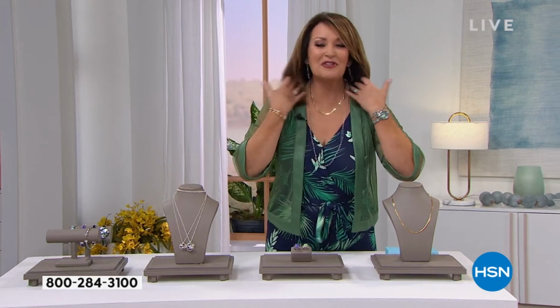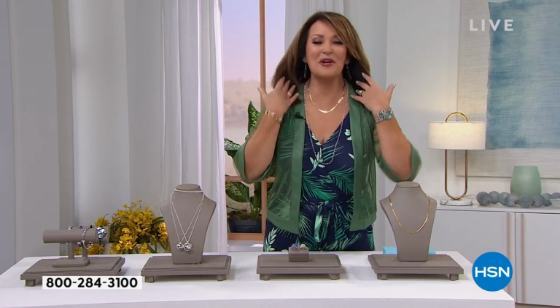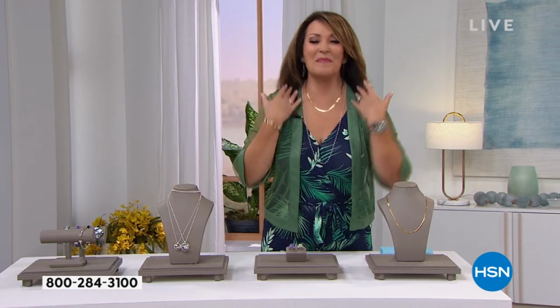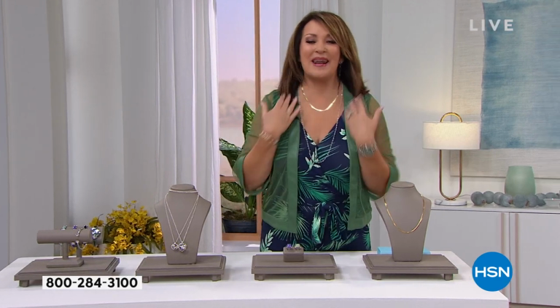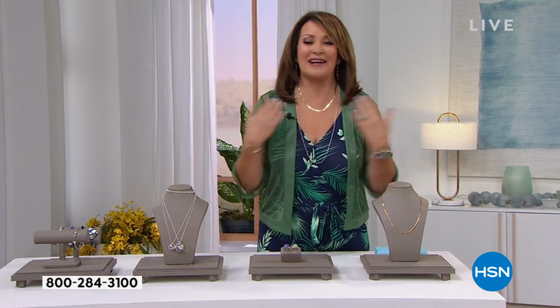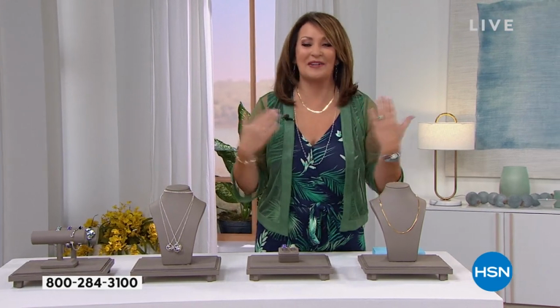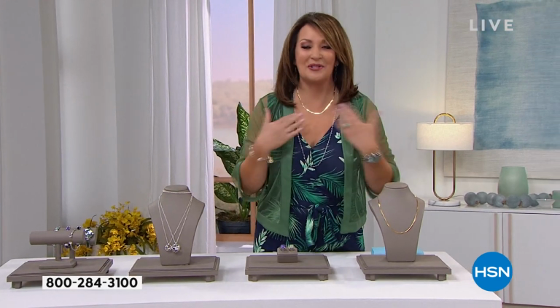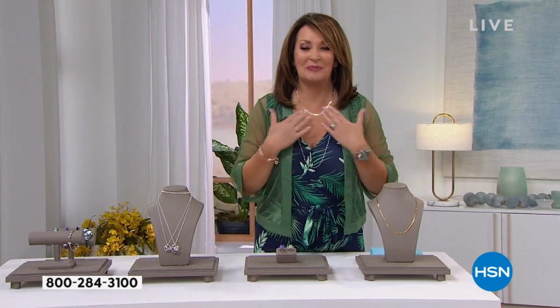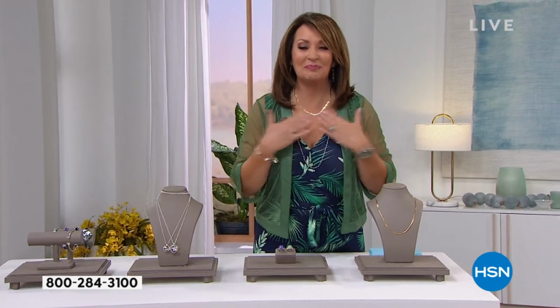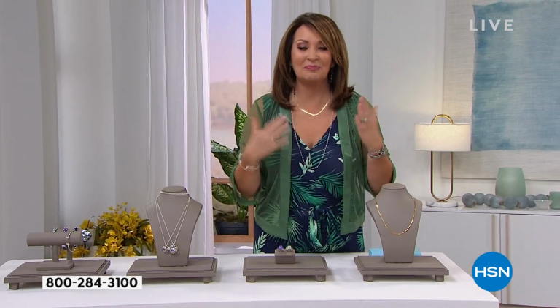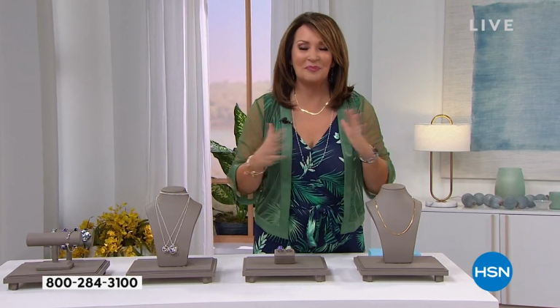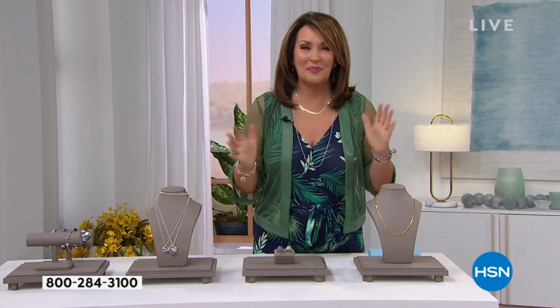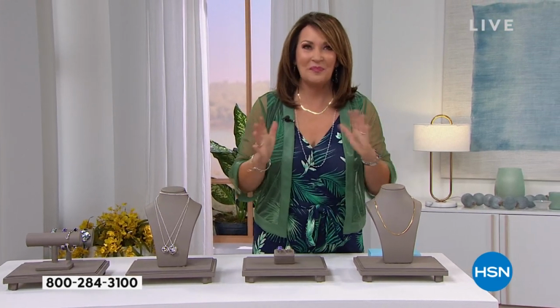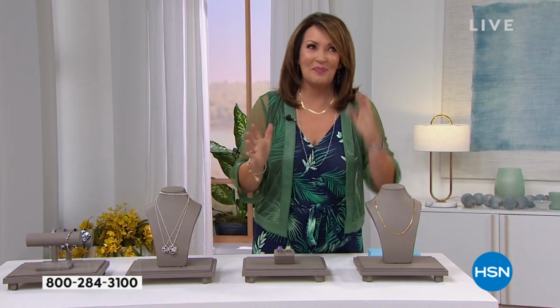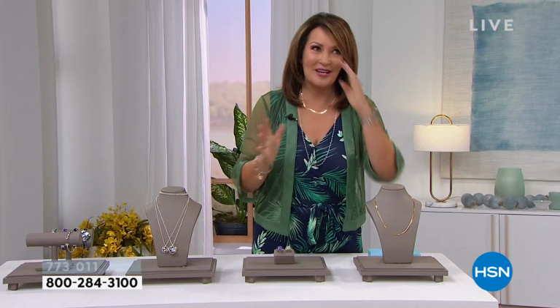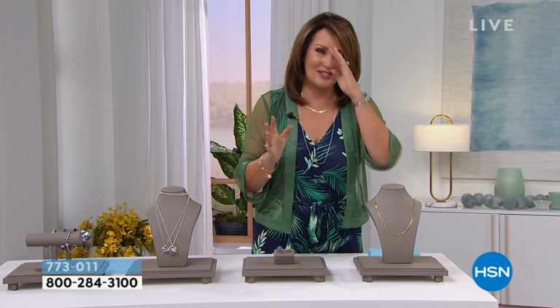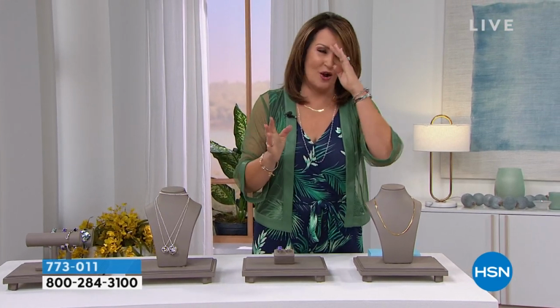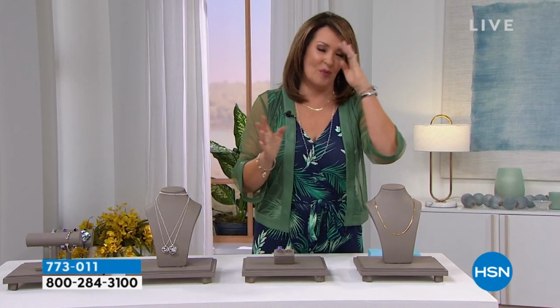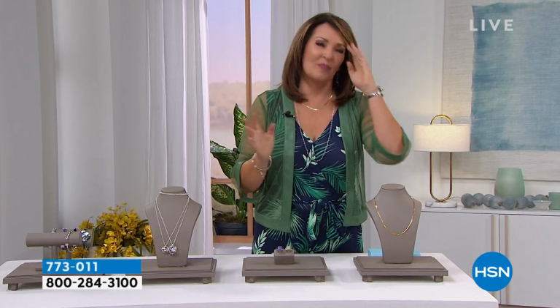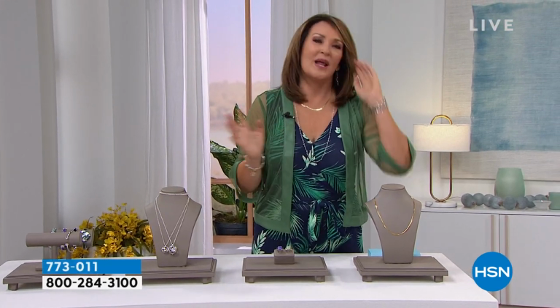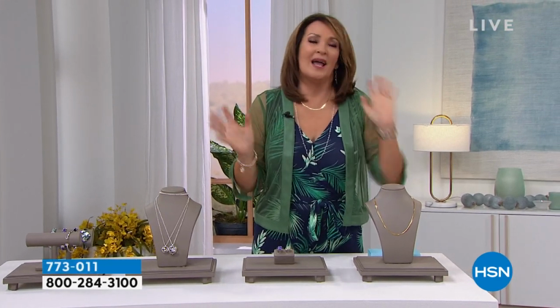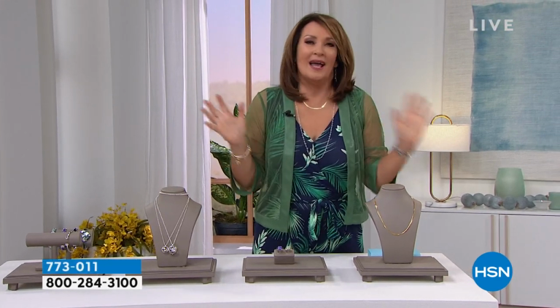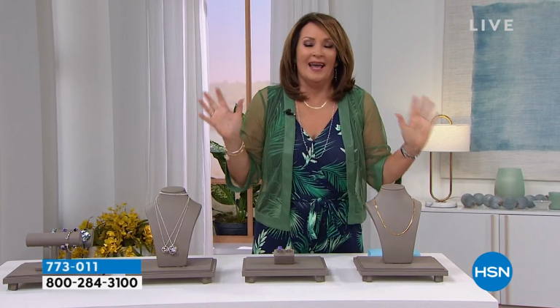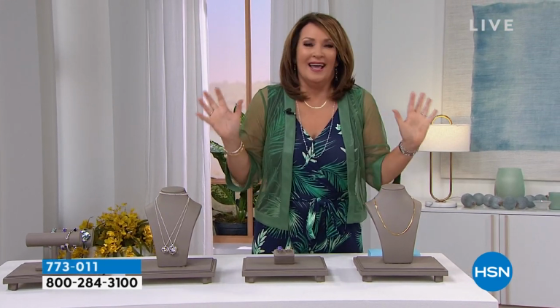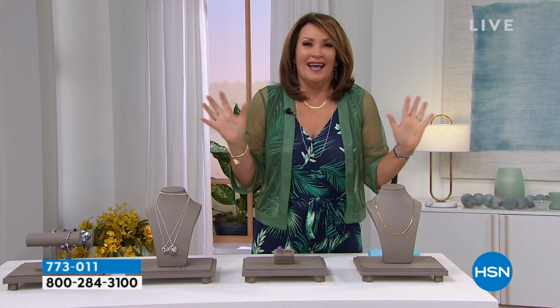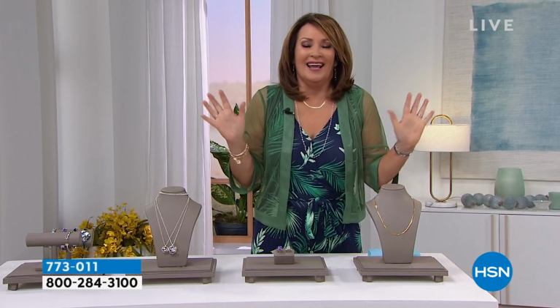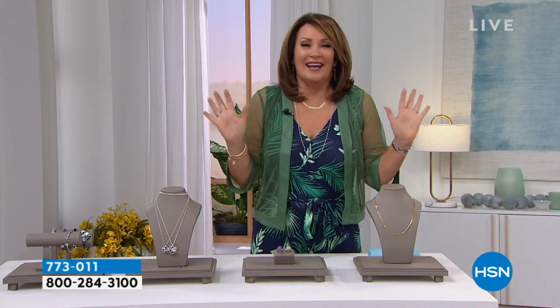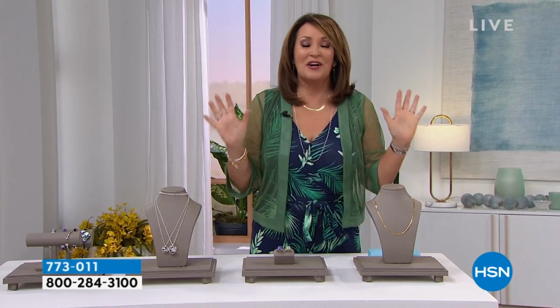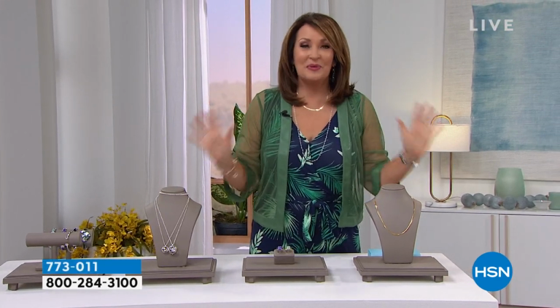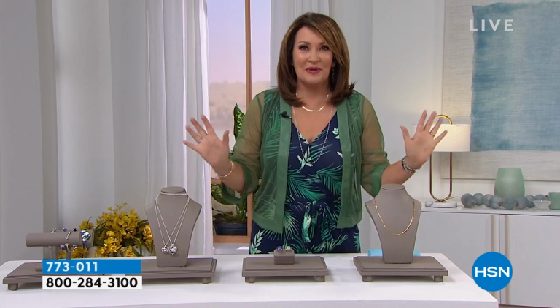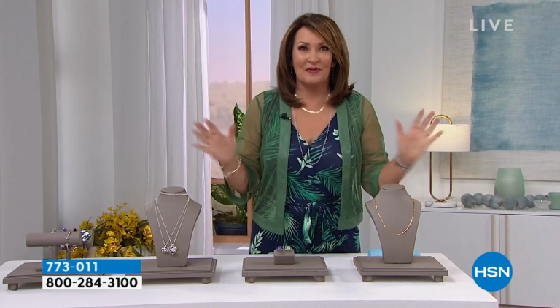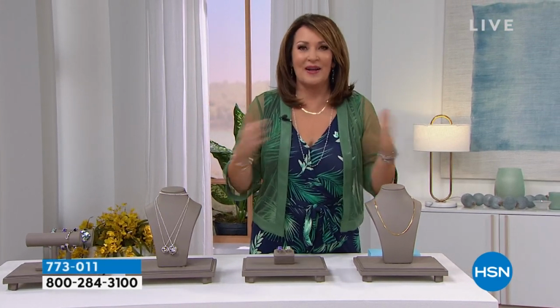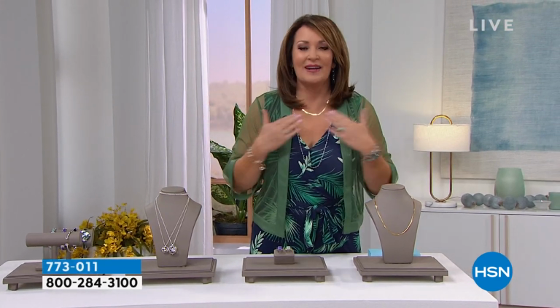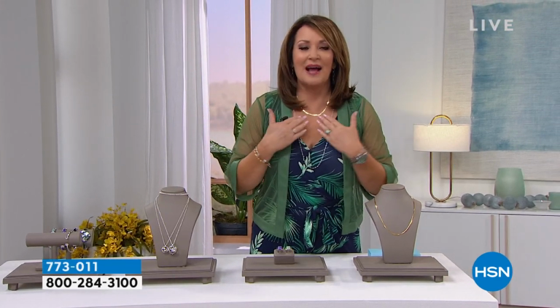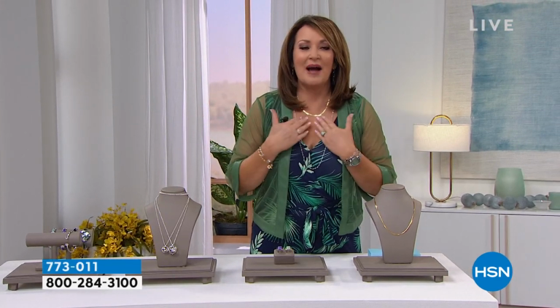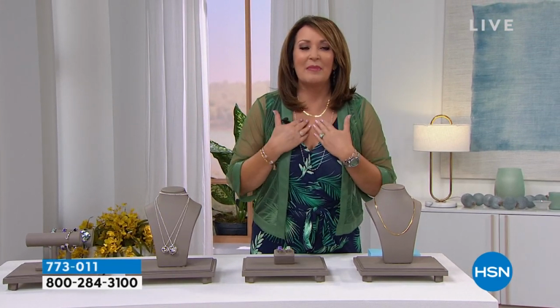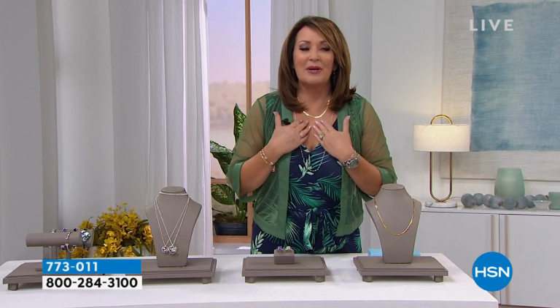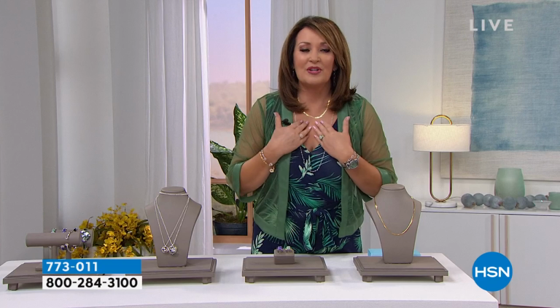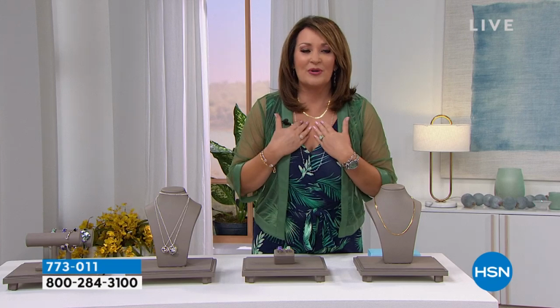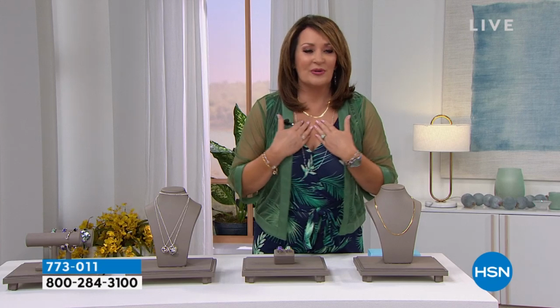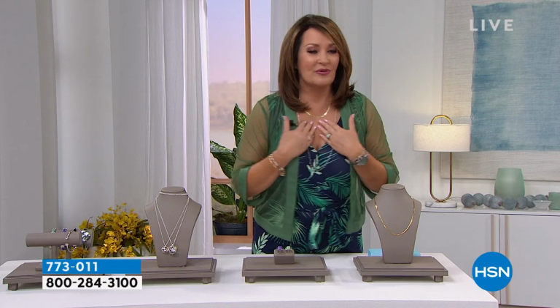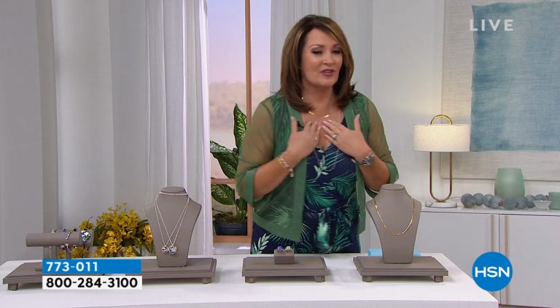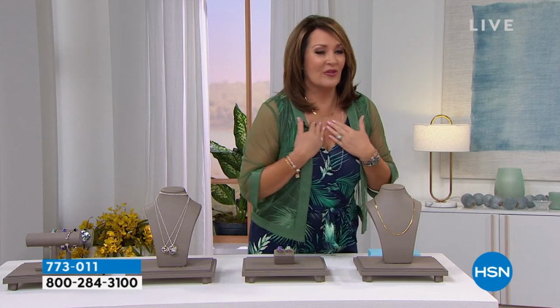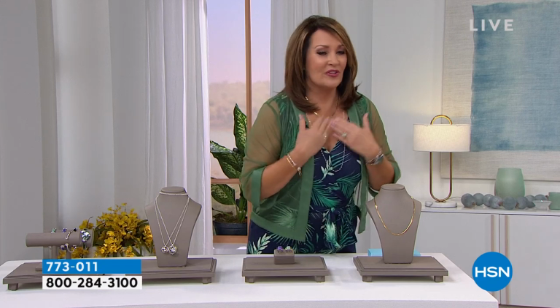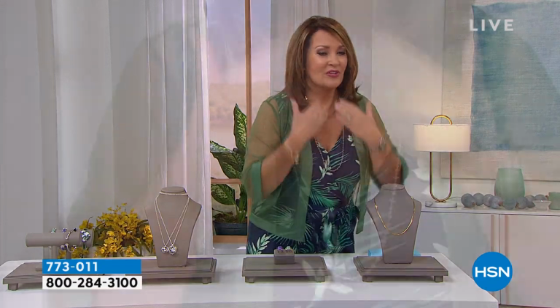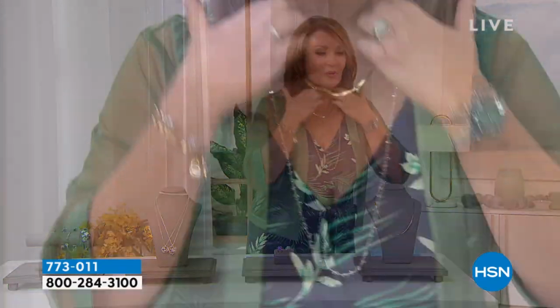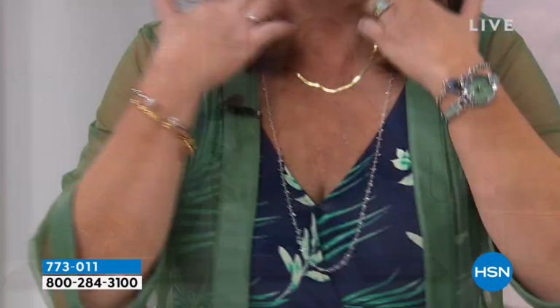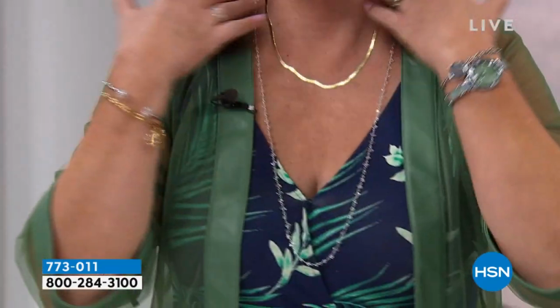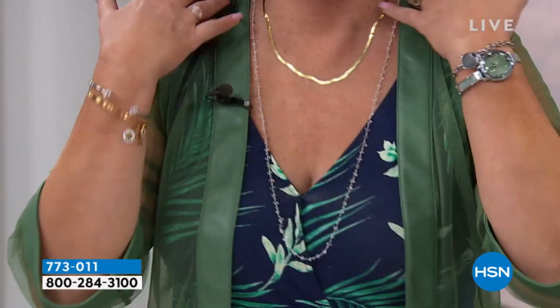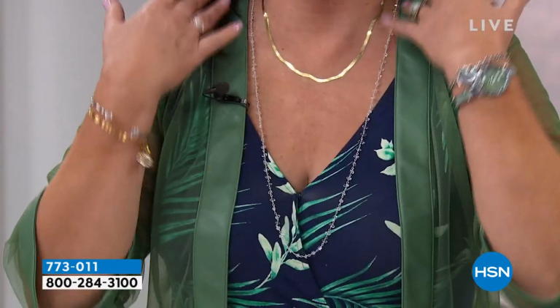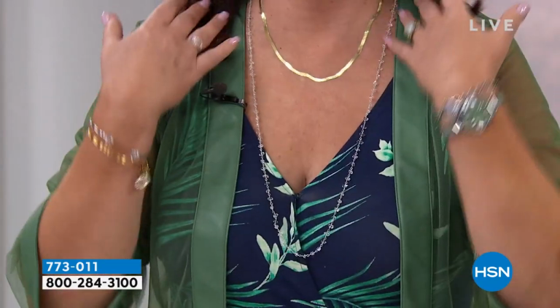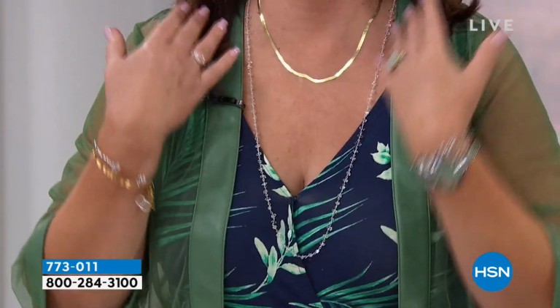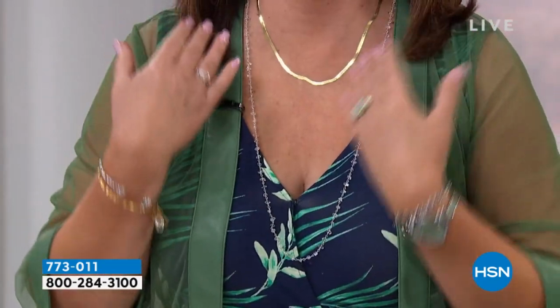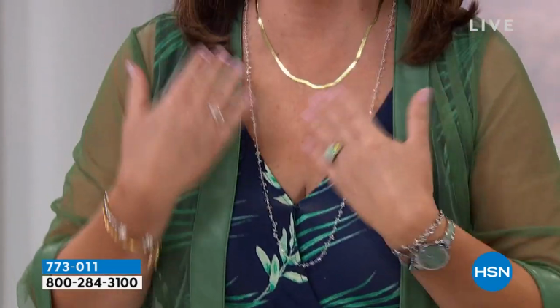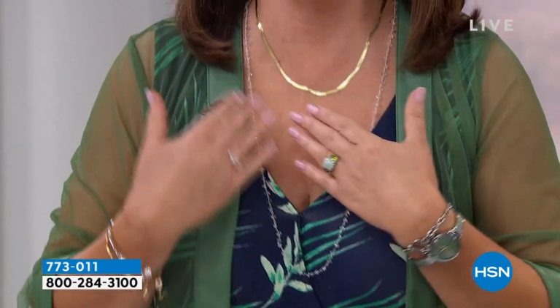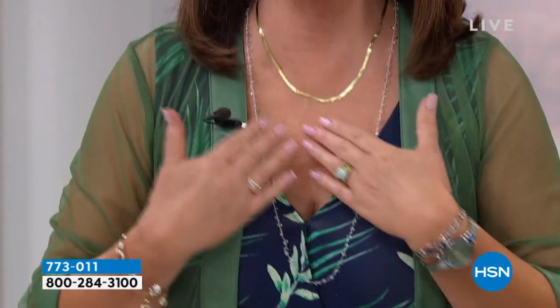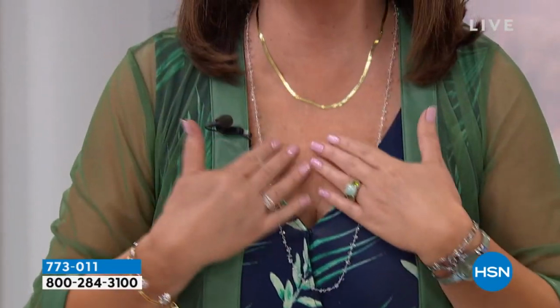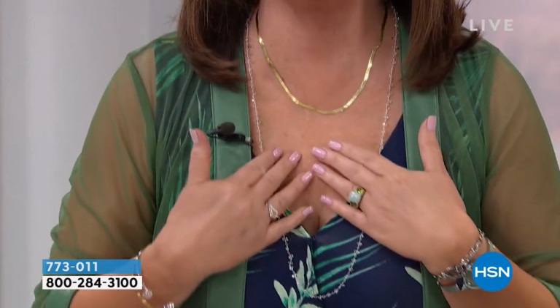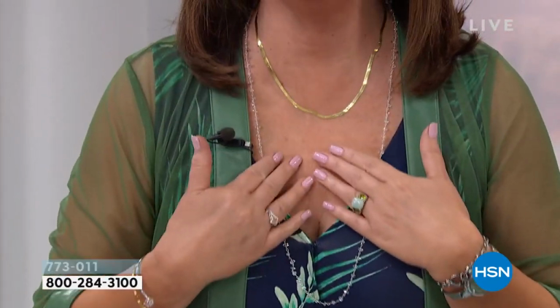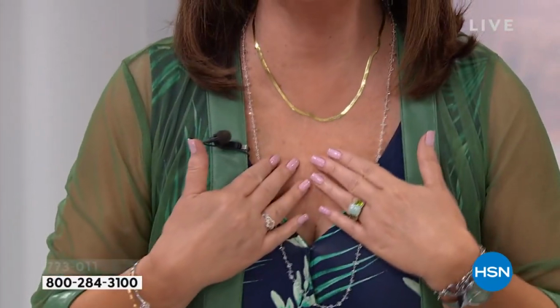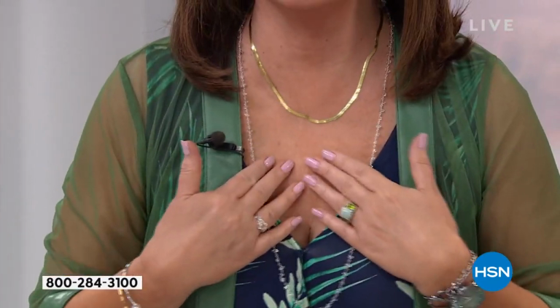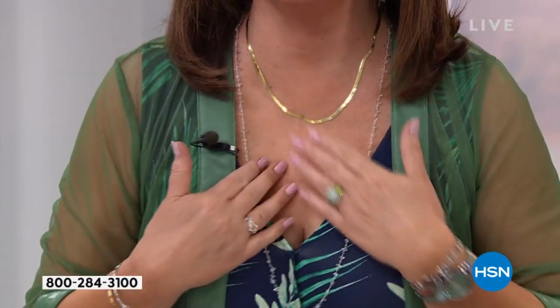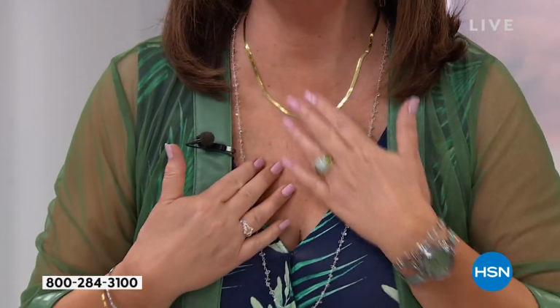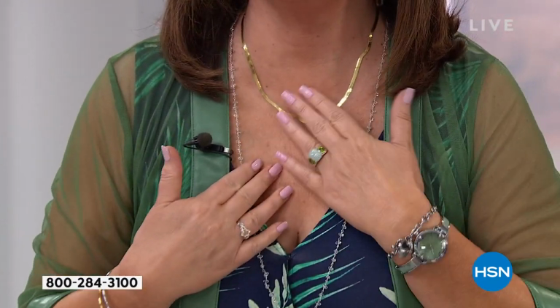I have to show you my necklace — here's what's fun. Let me show this to you real quick. See this necklace?